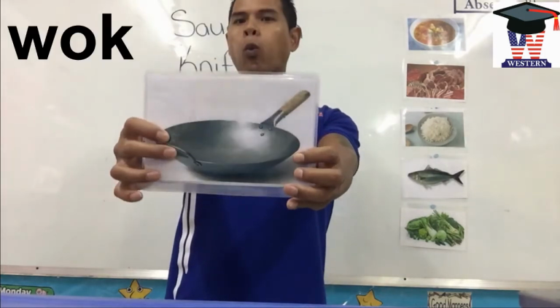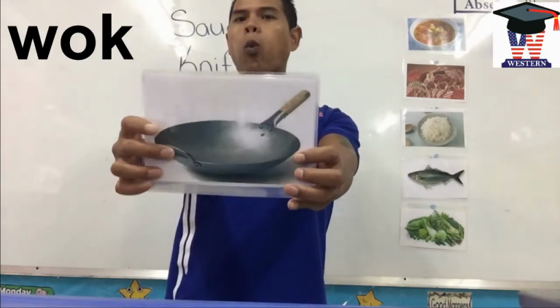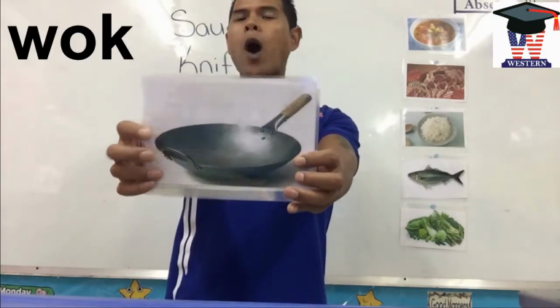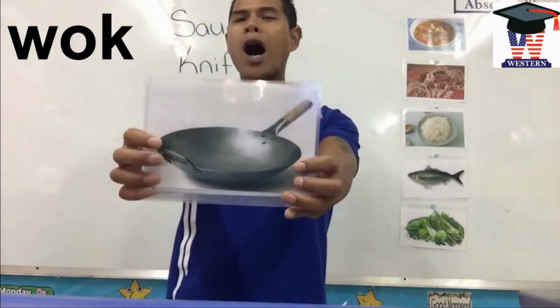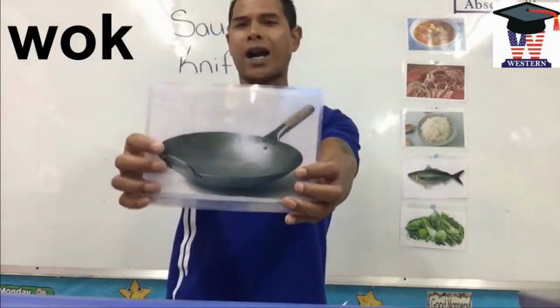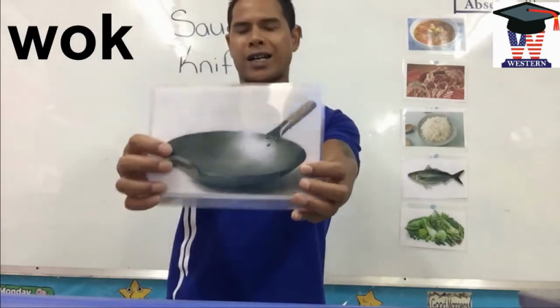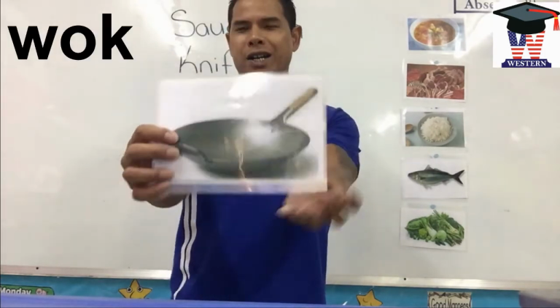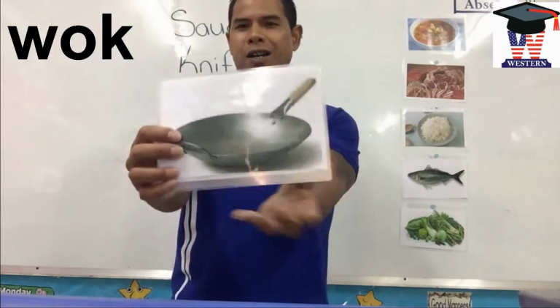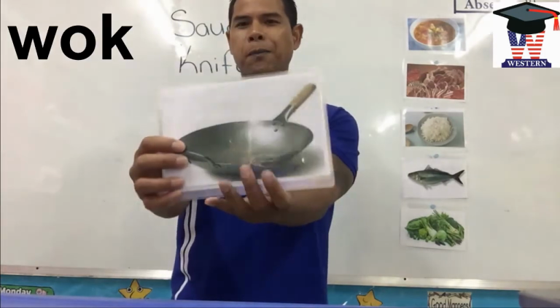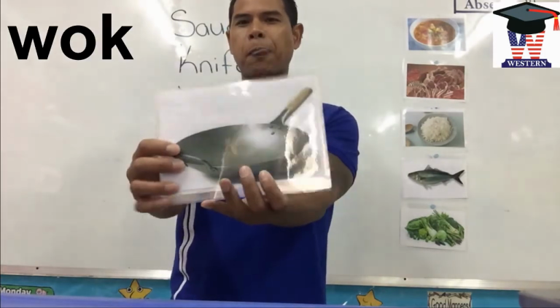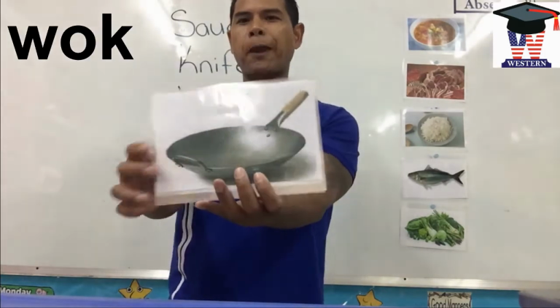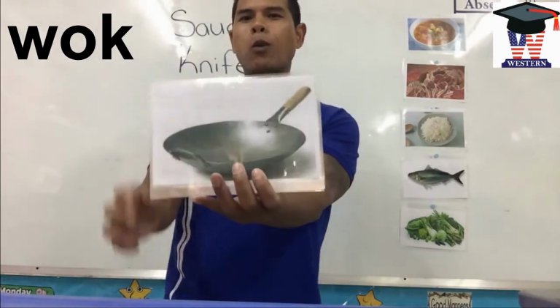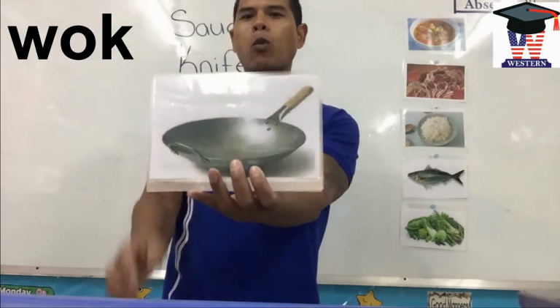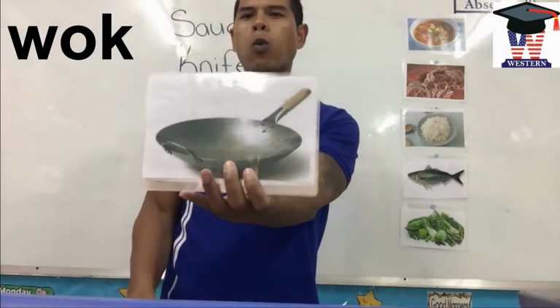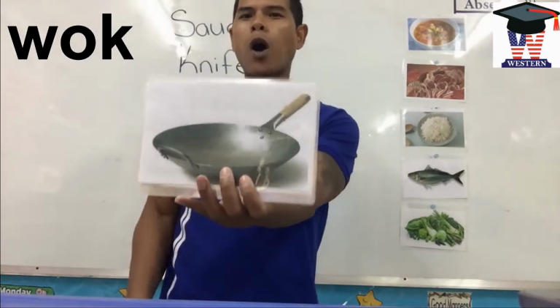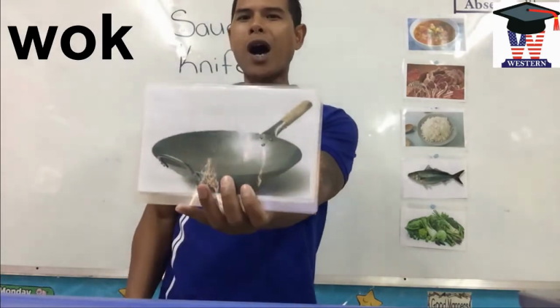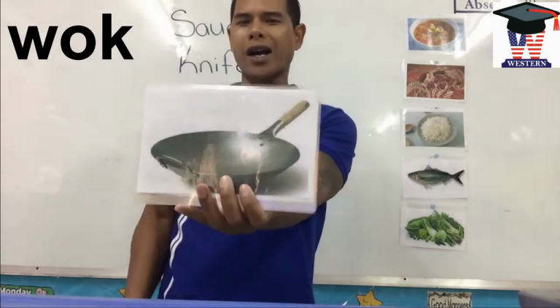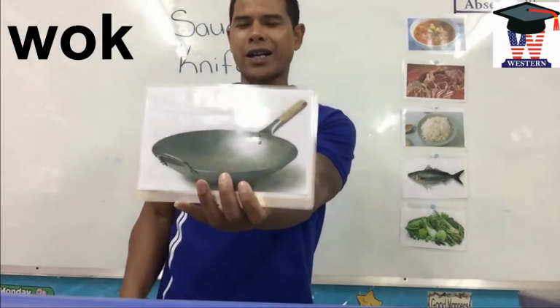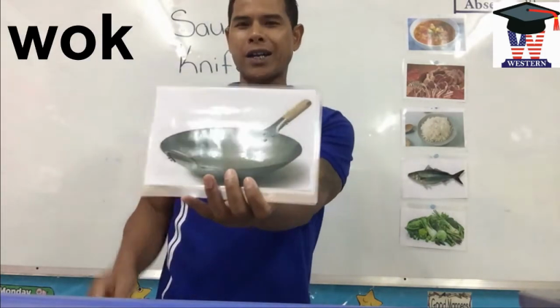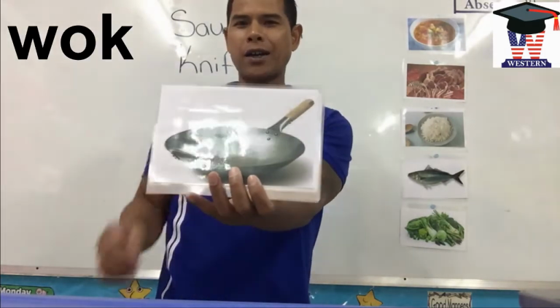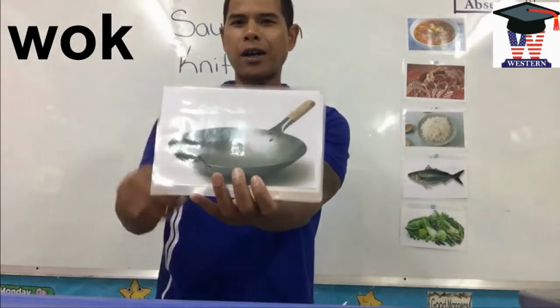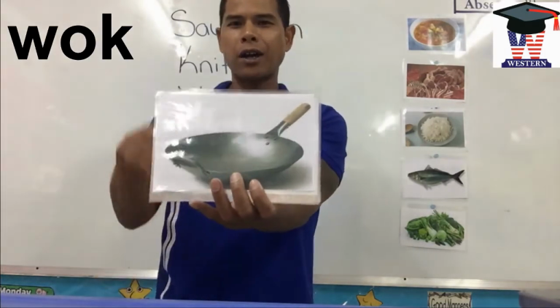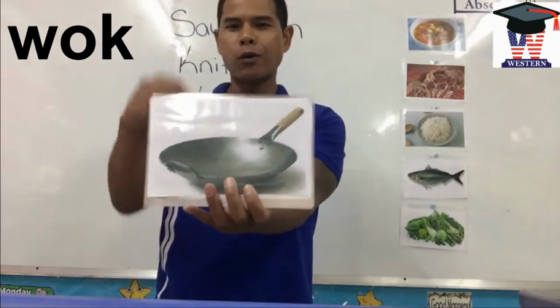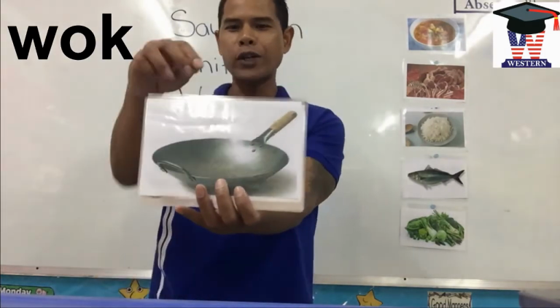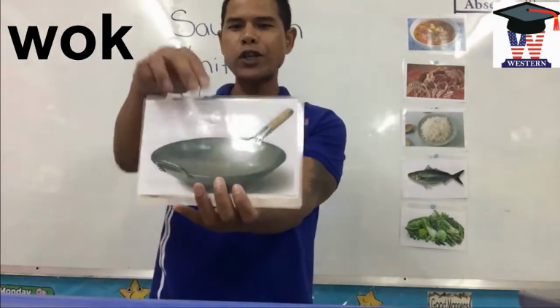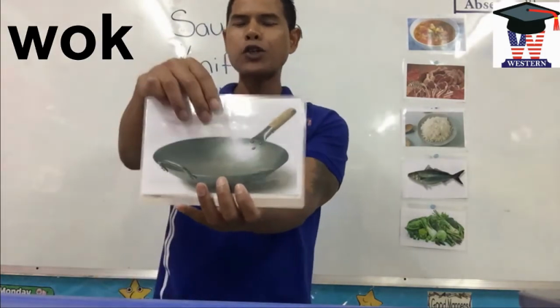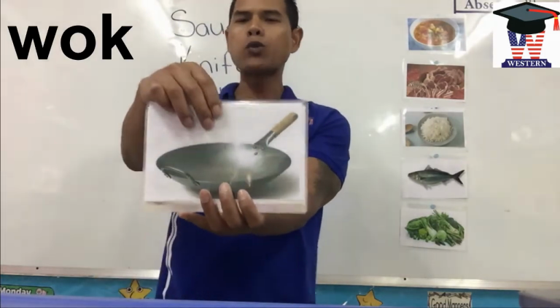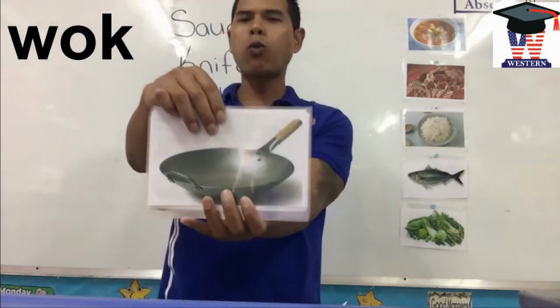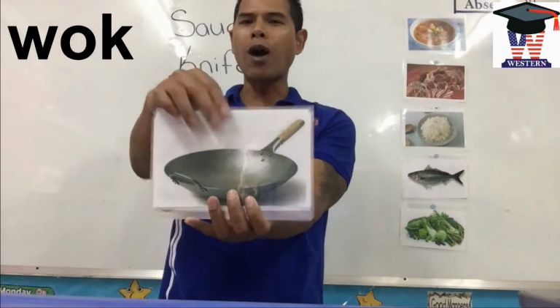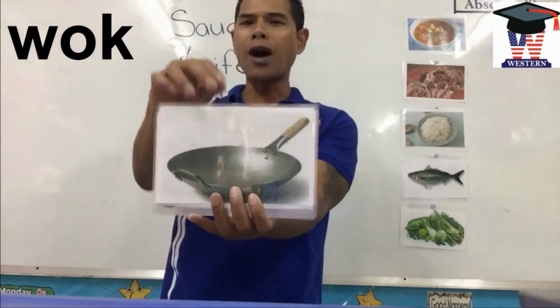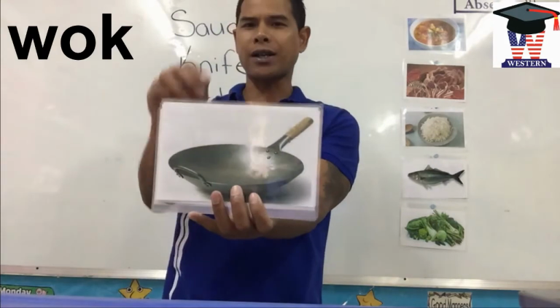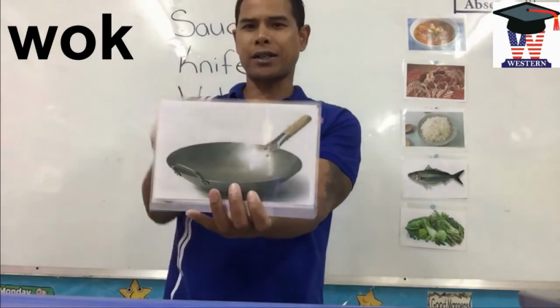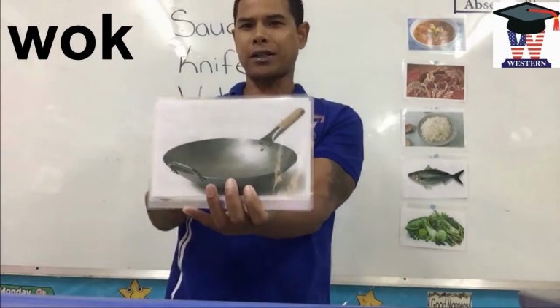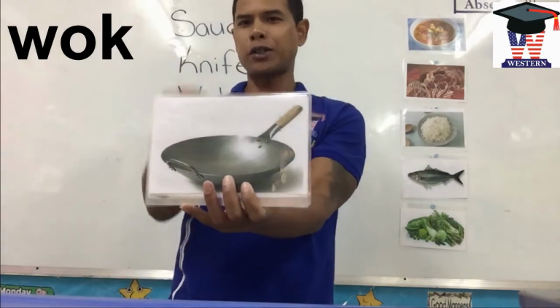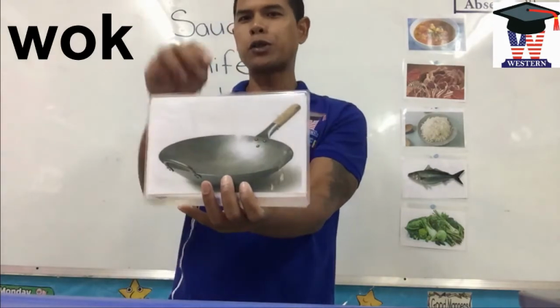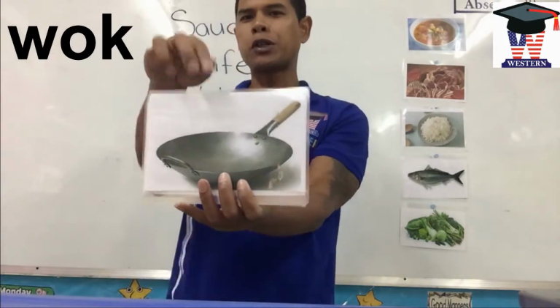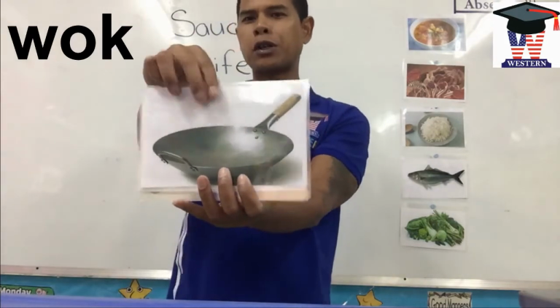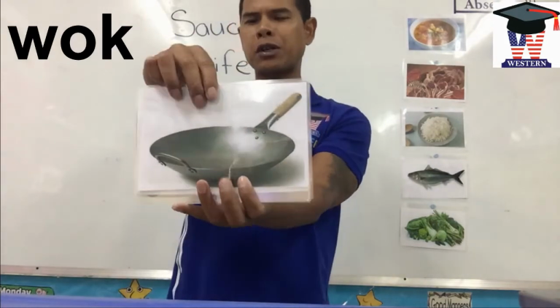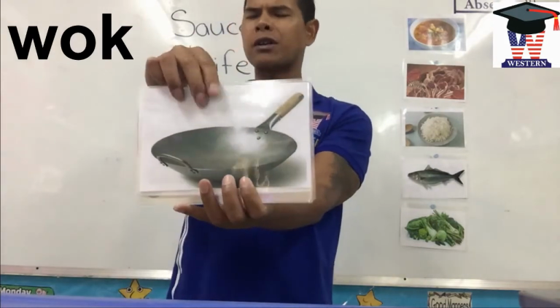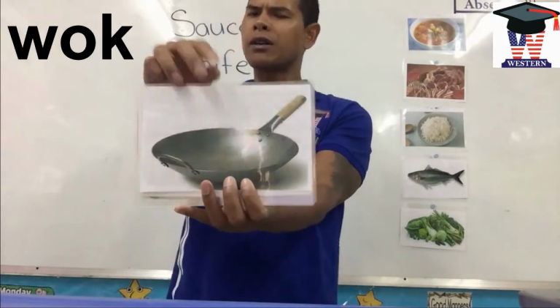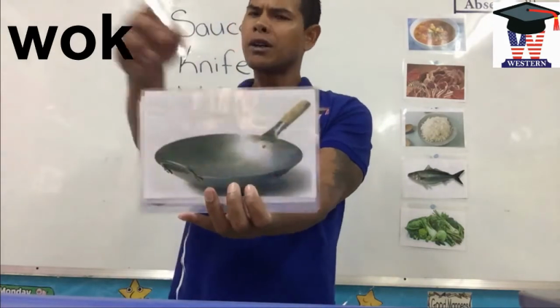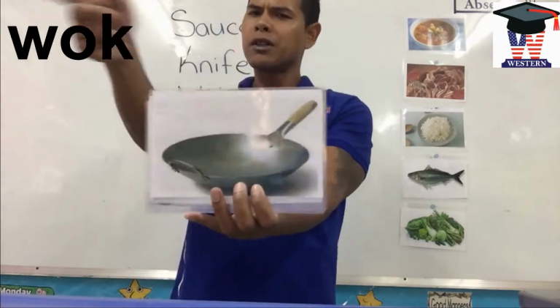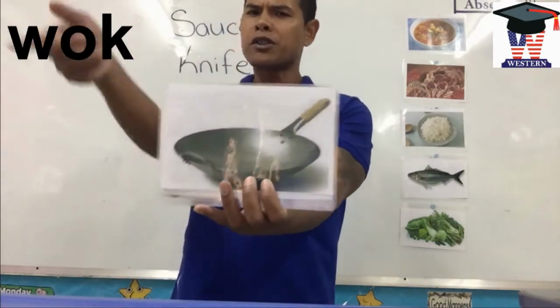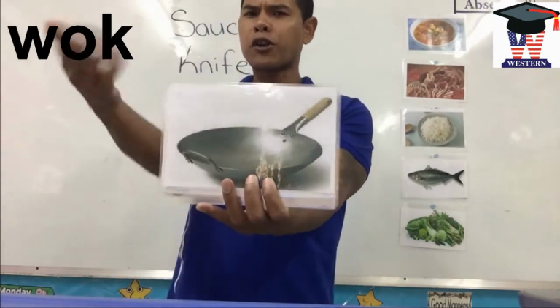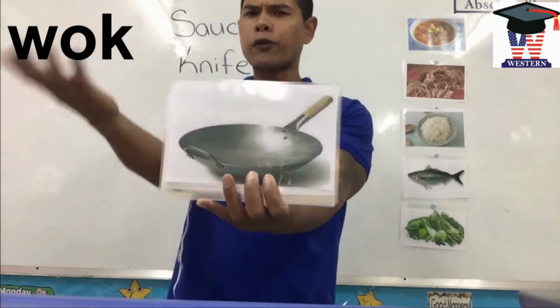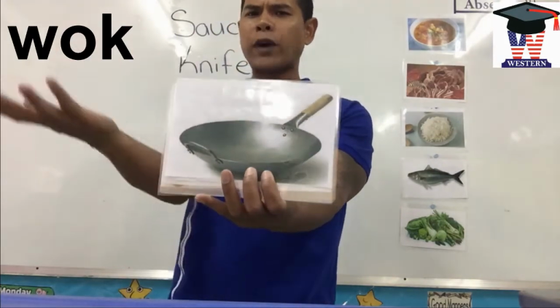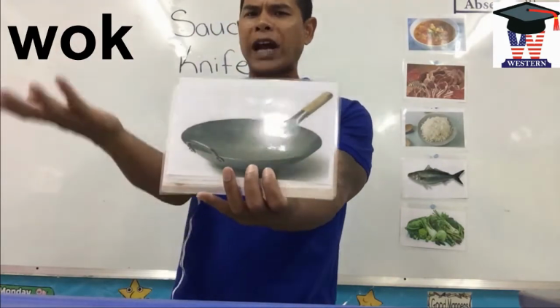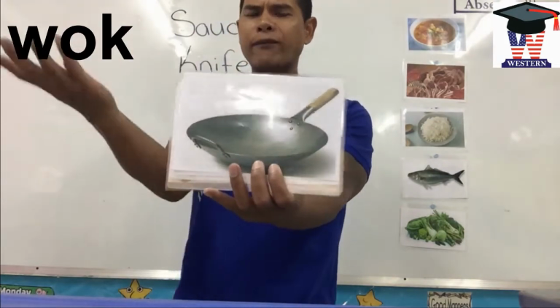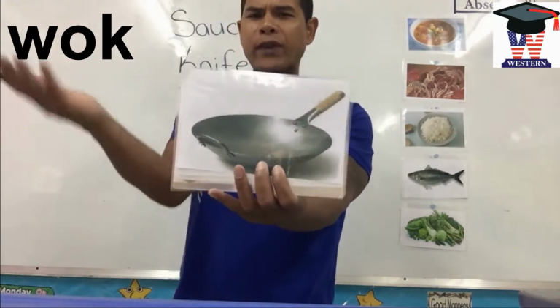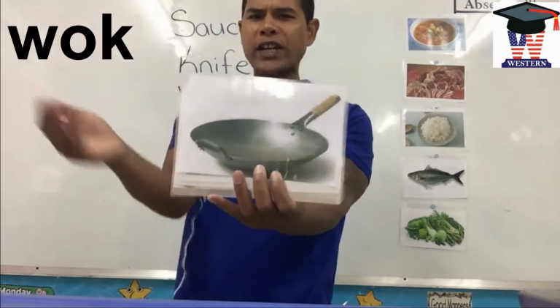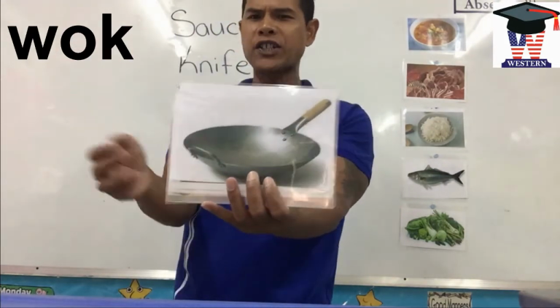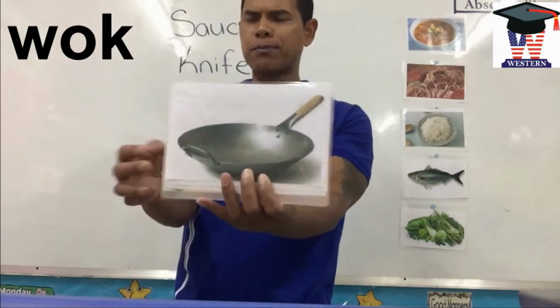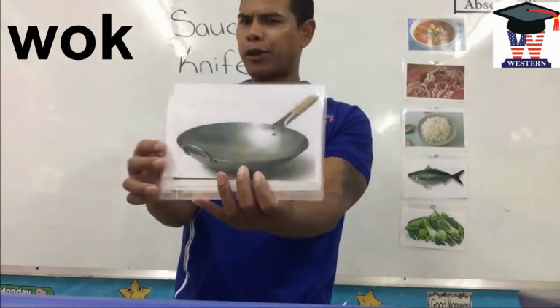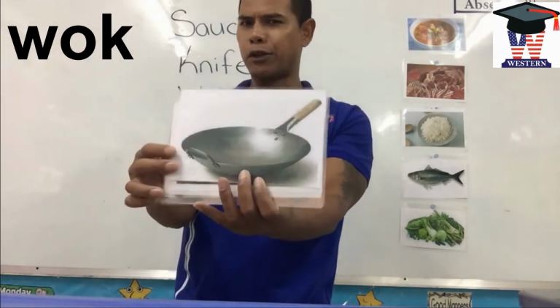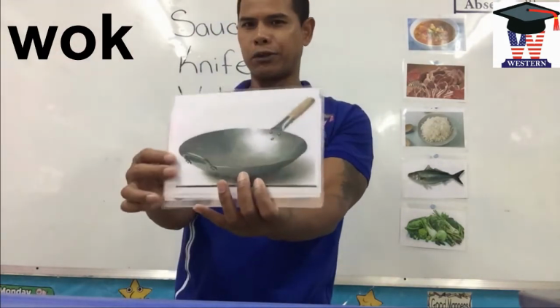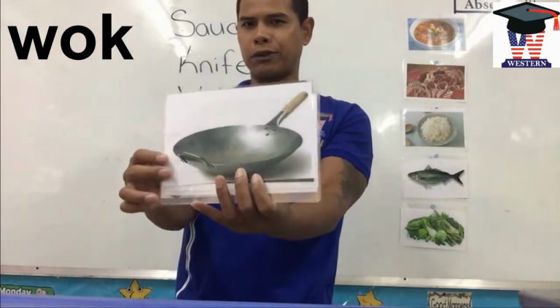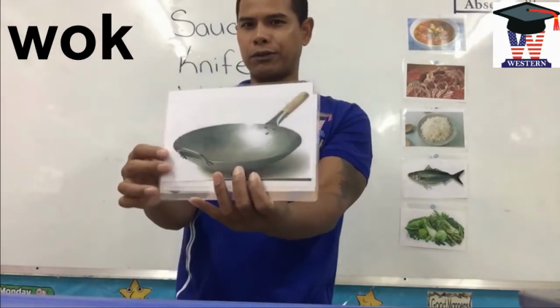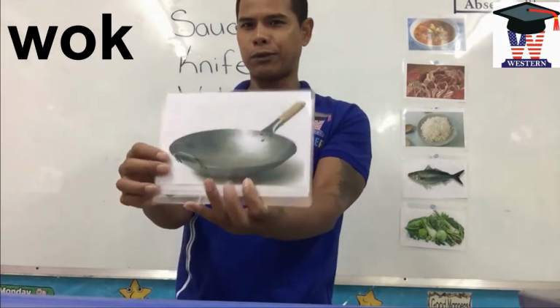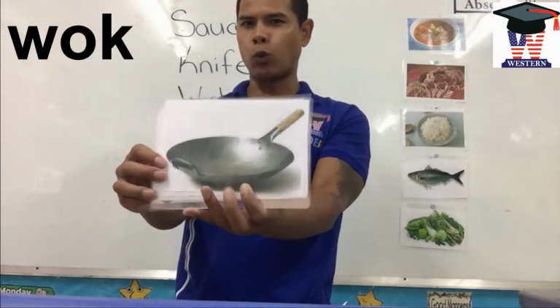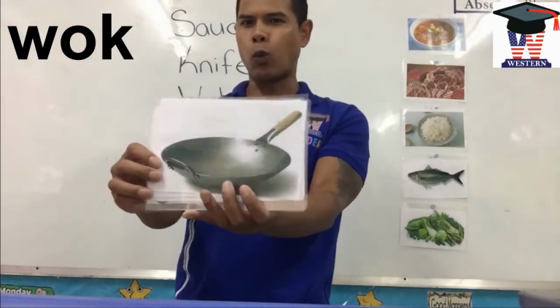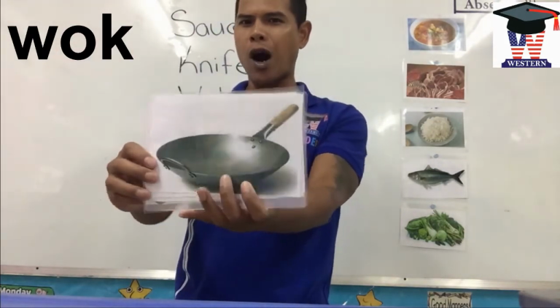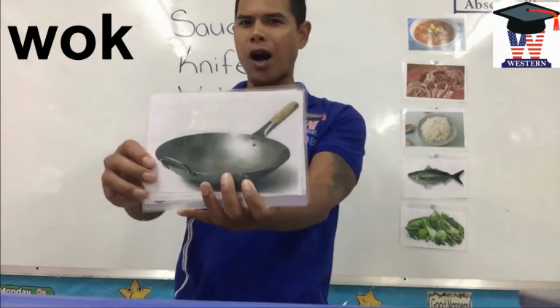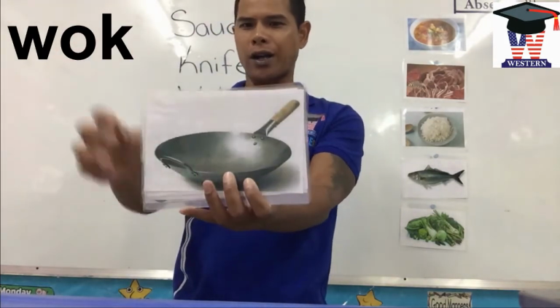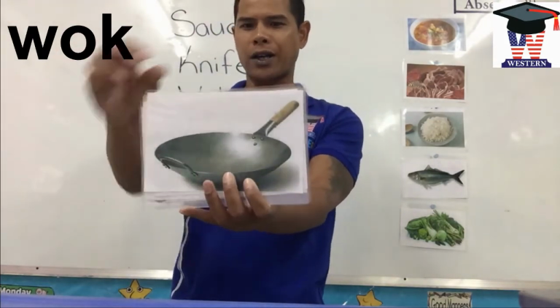Wok. We use the wok to cook stir-fried vegetables. Wok.